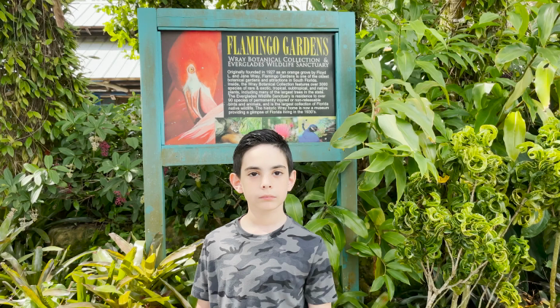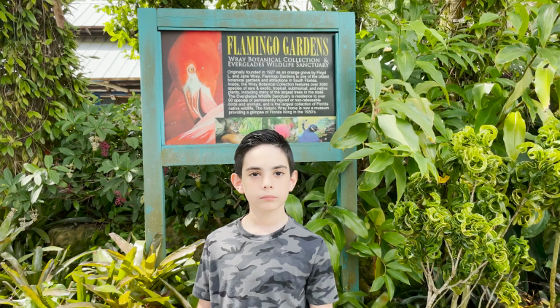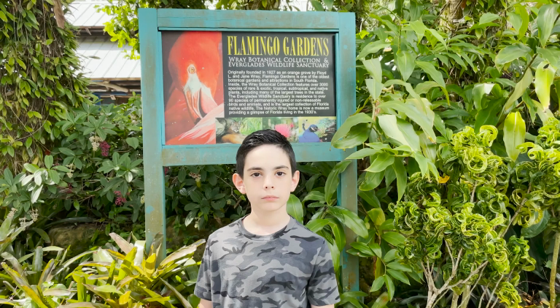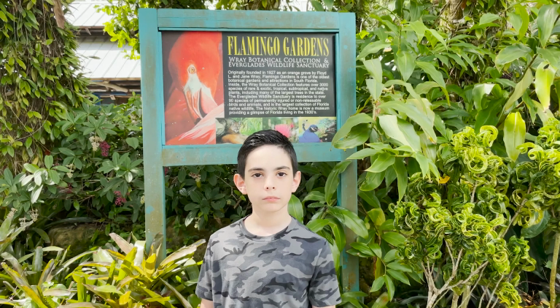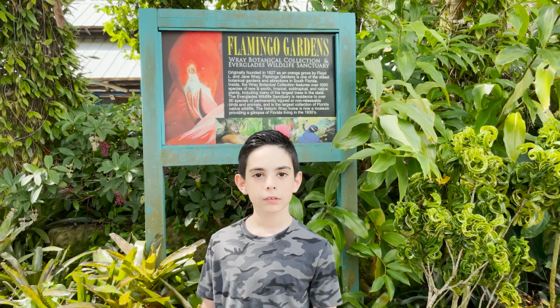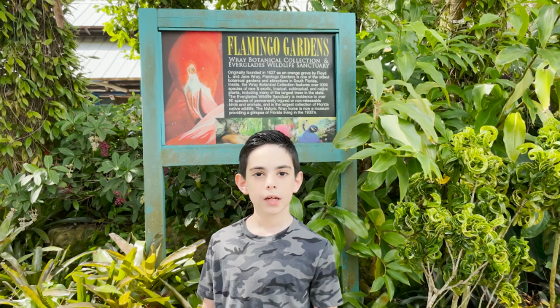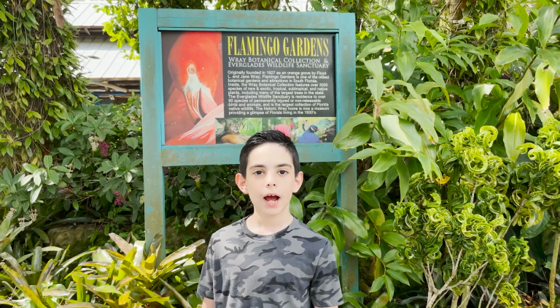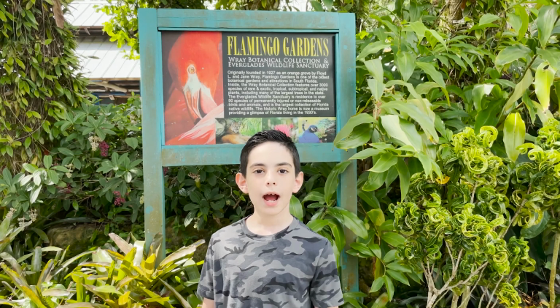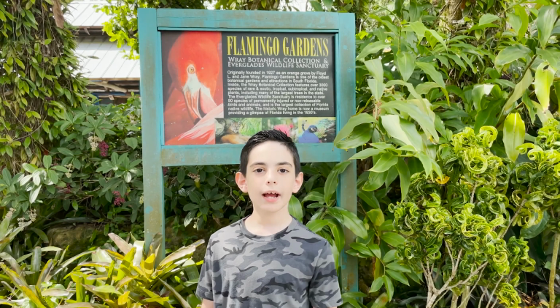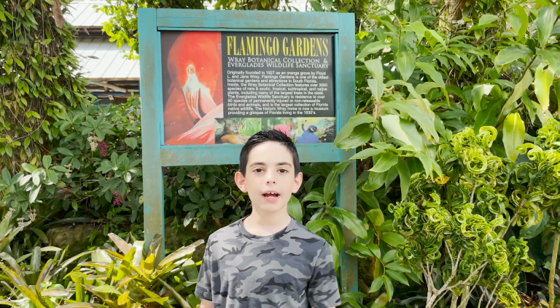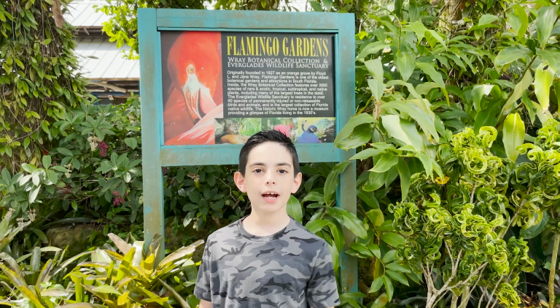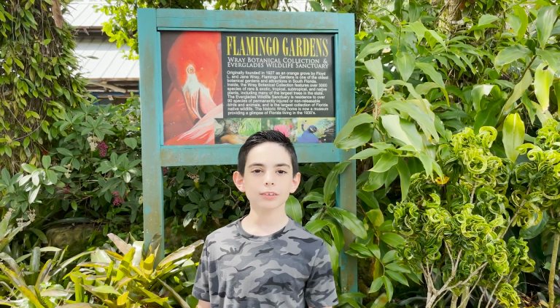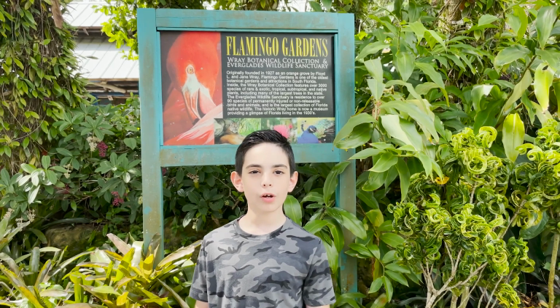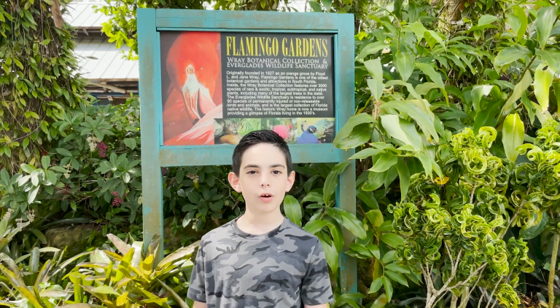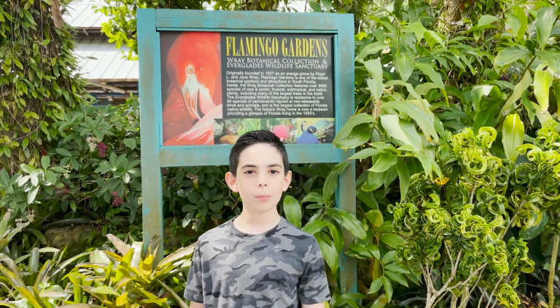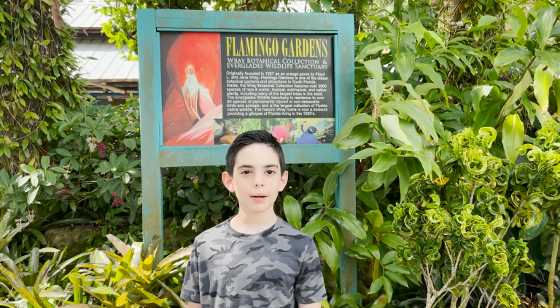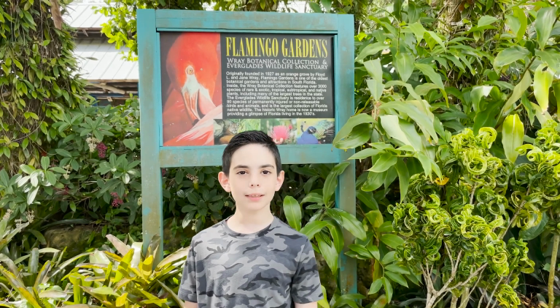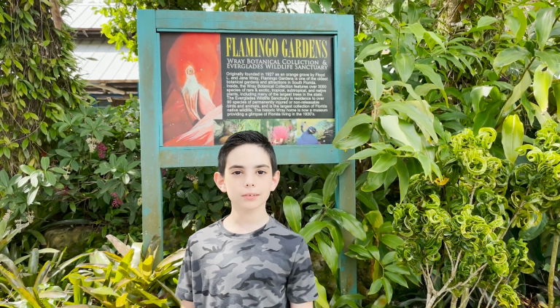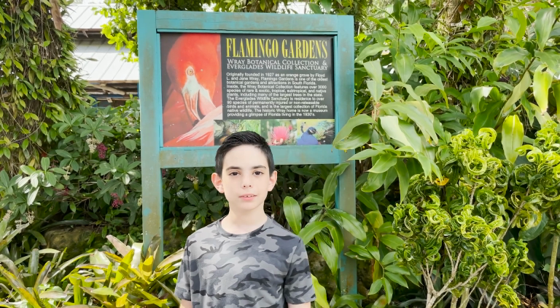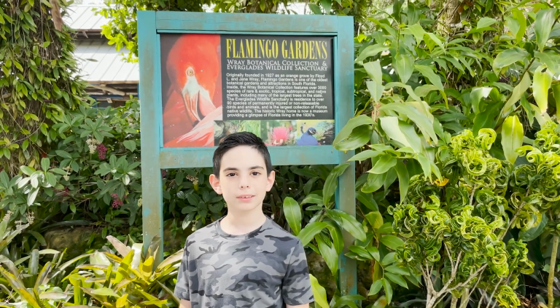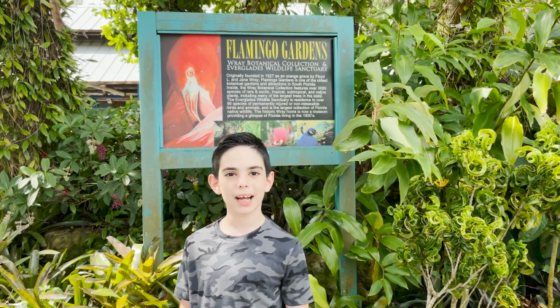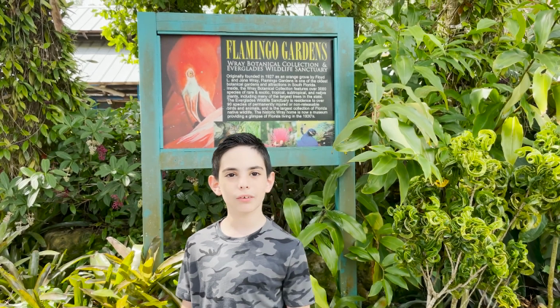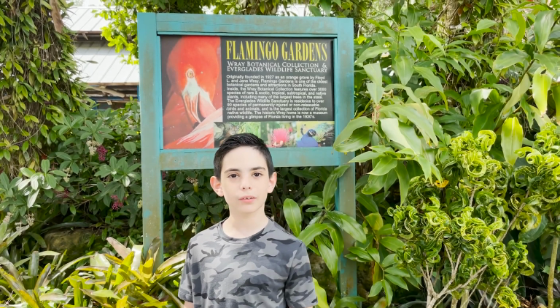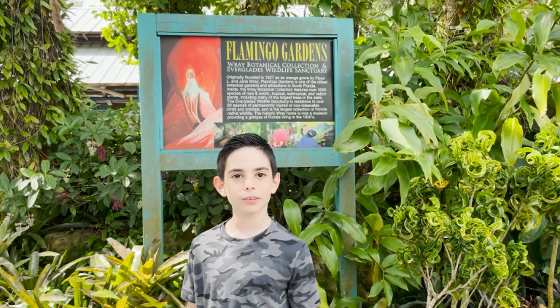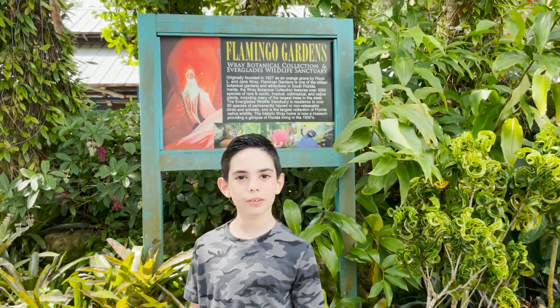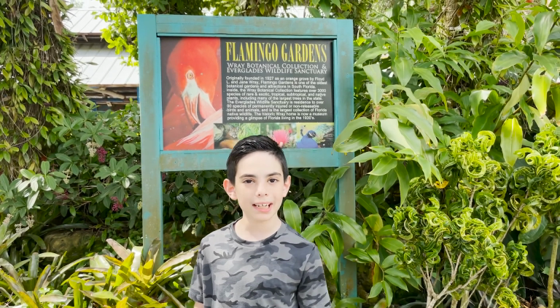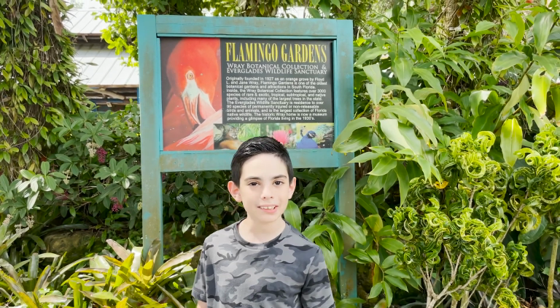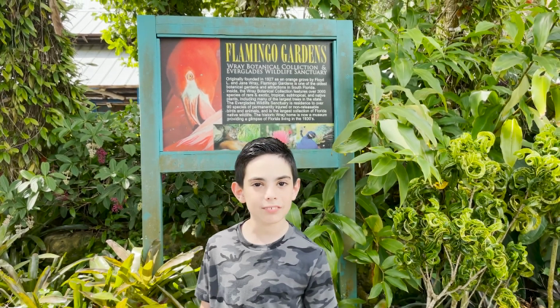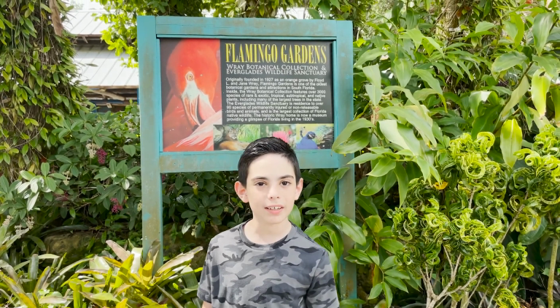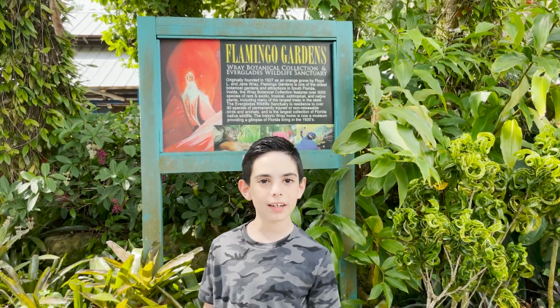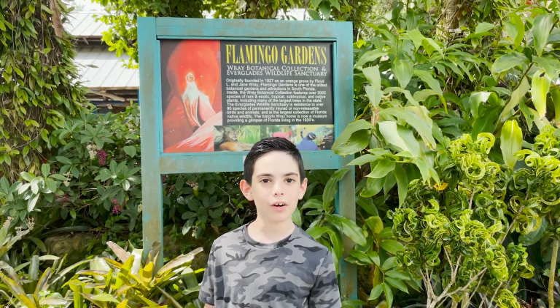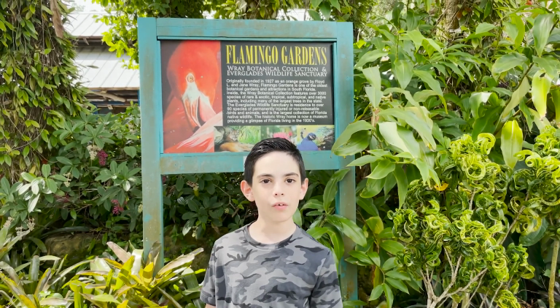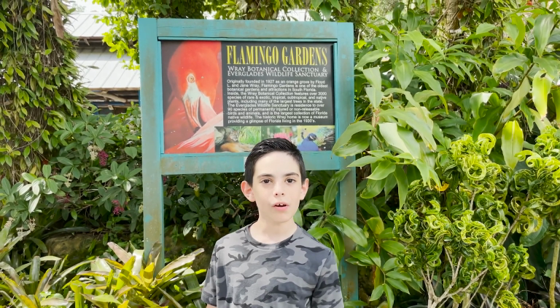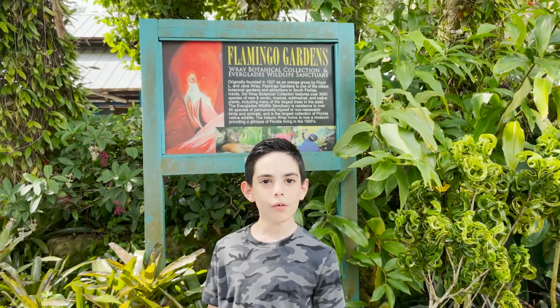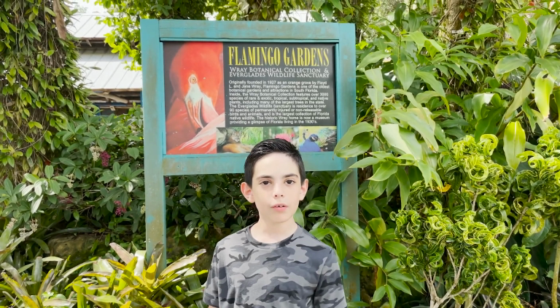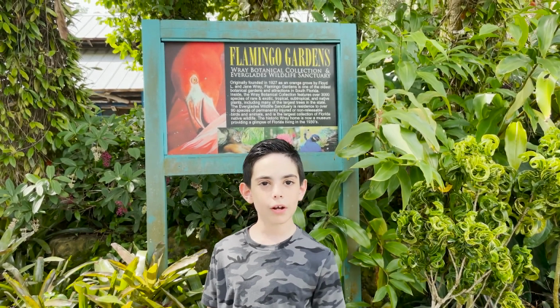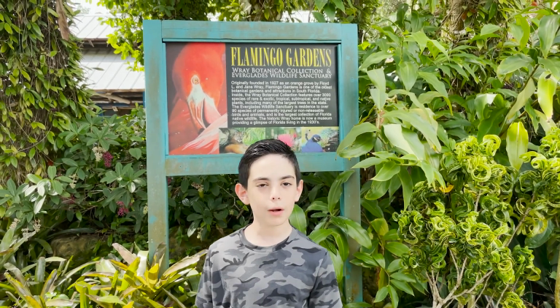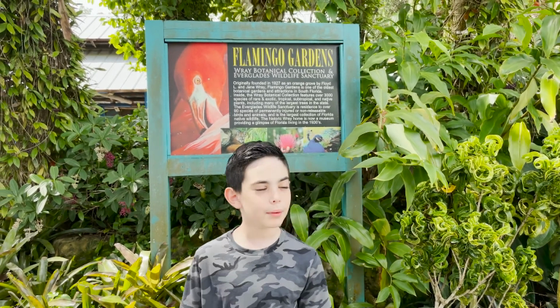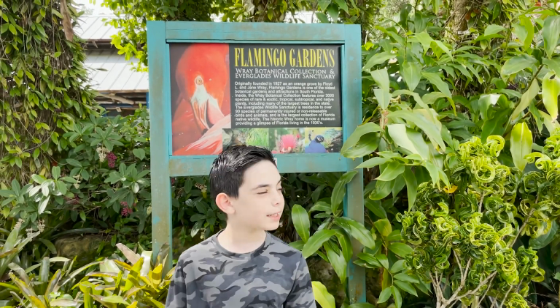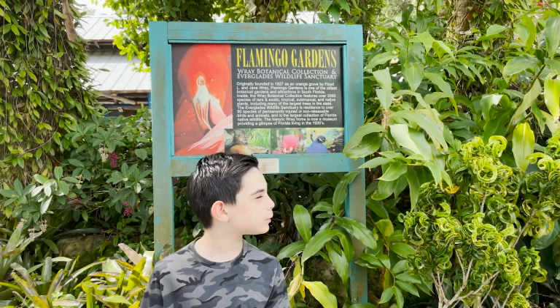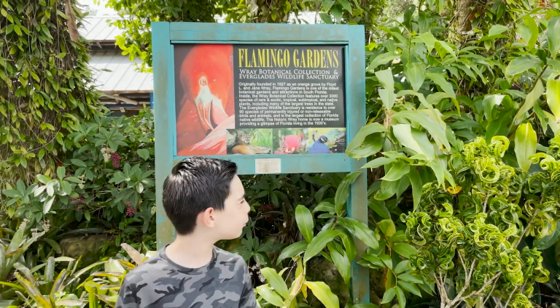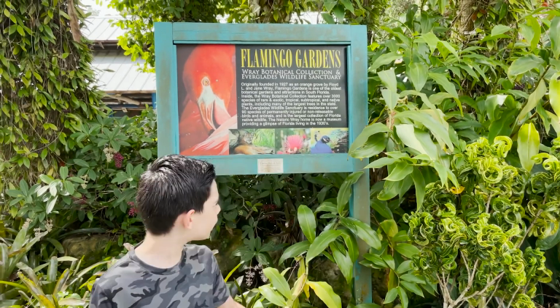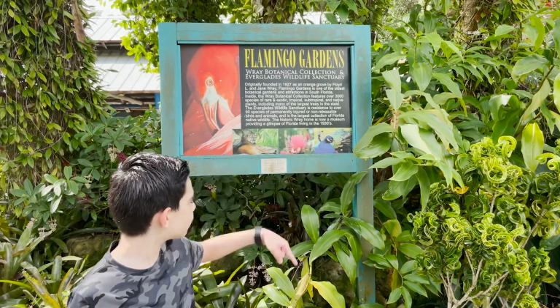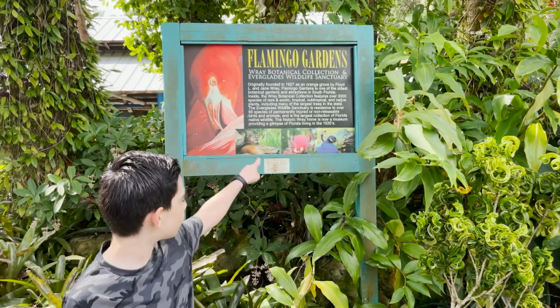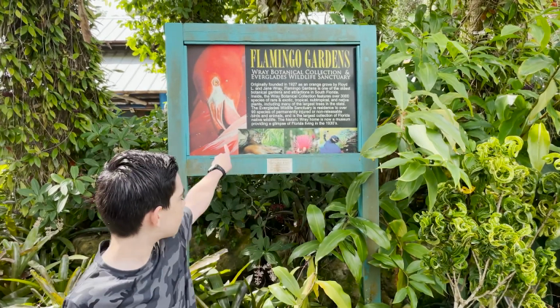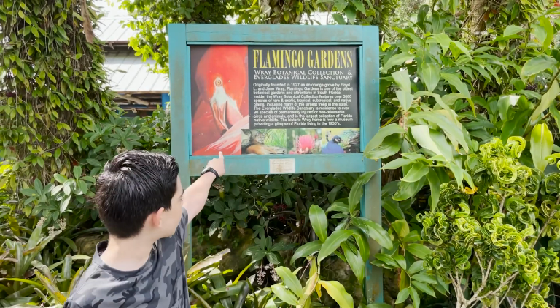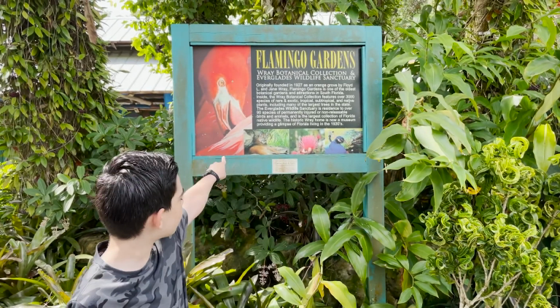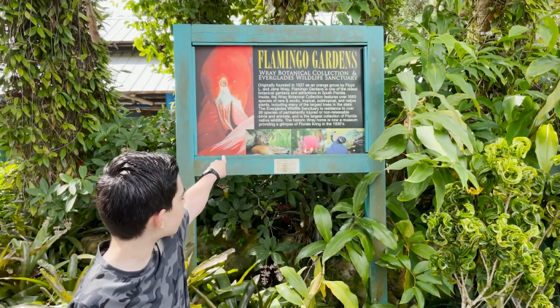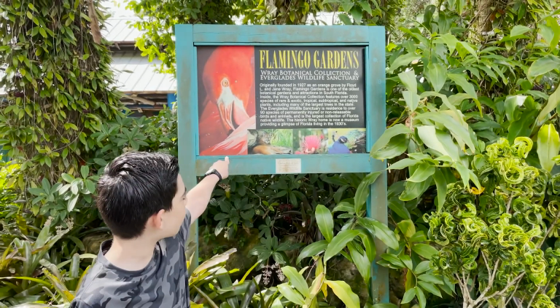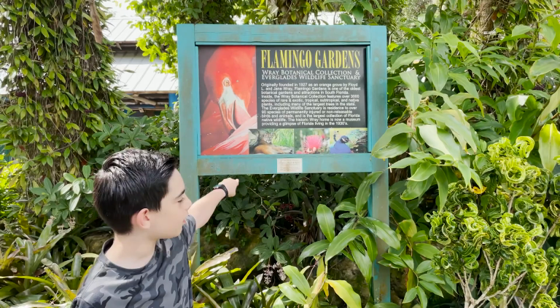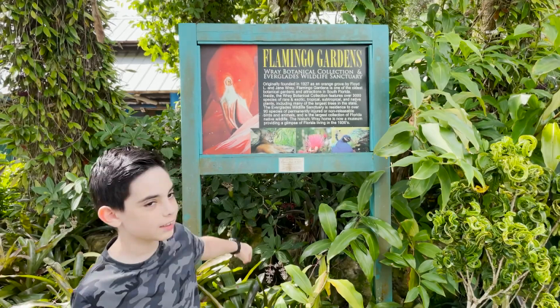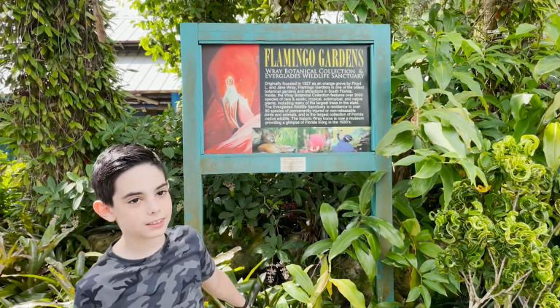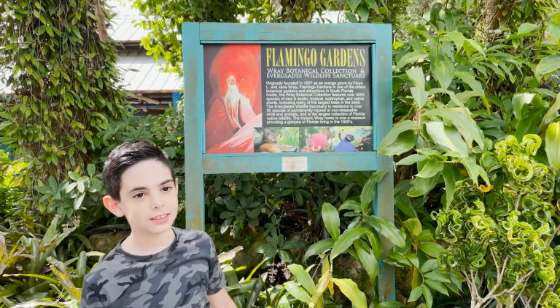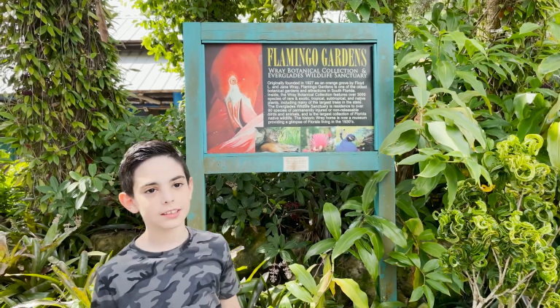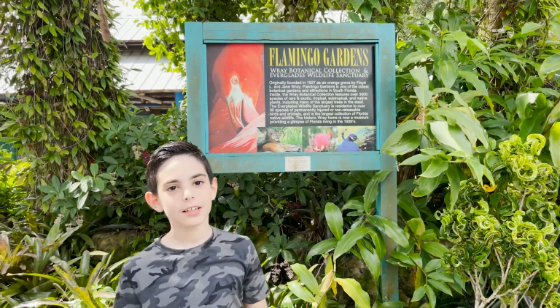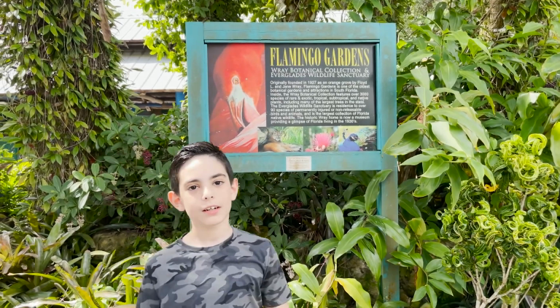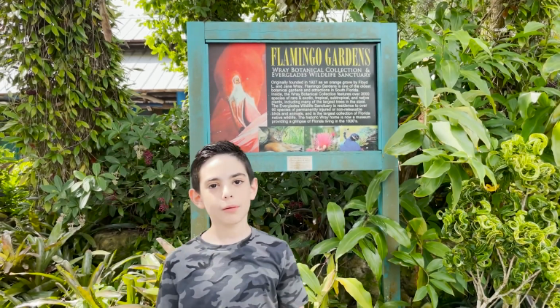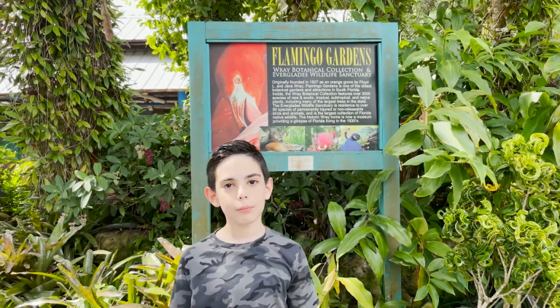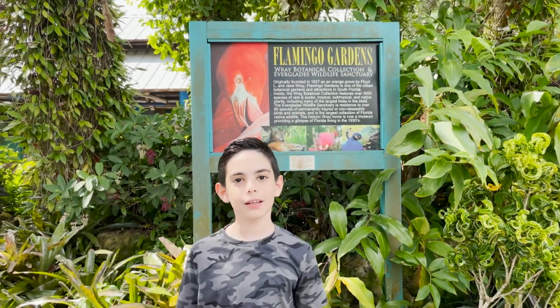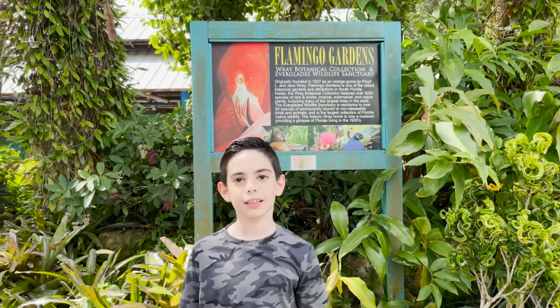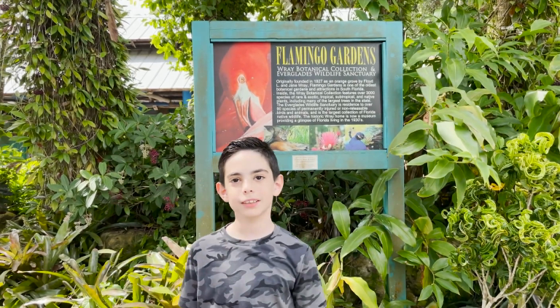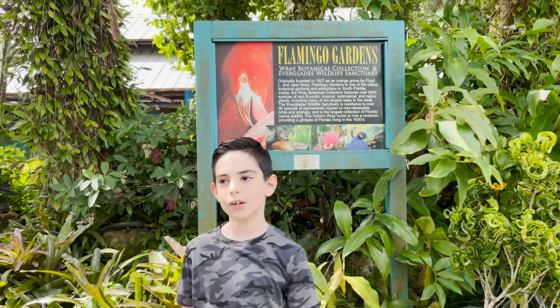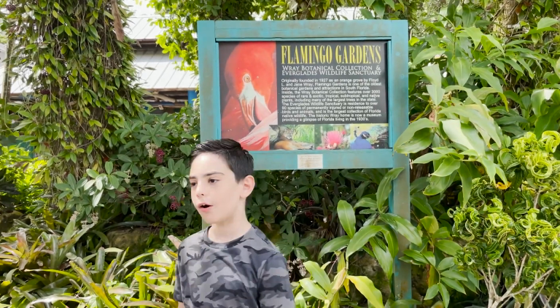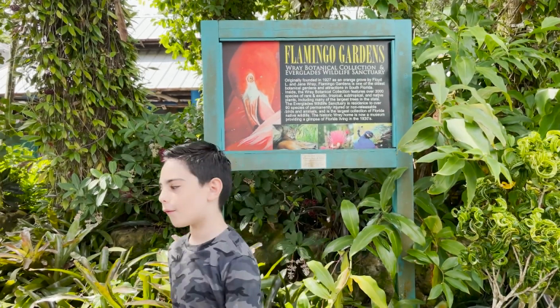Hi guys, welcome back to the channel! In today's video we're gonna be exploring Flamingo Gardens. Come on, let's go!